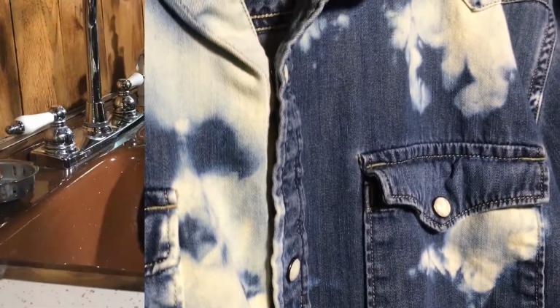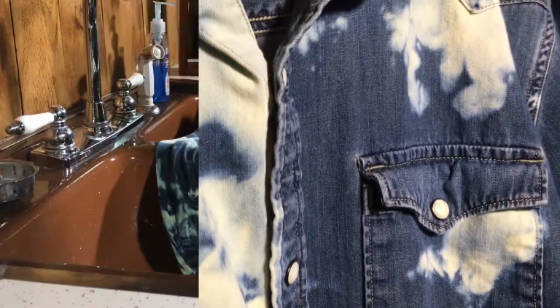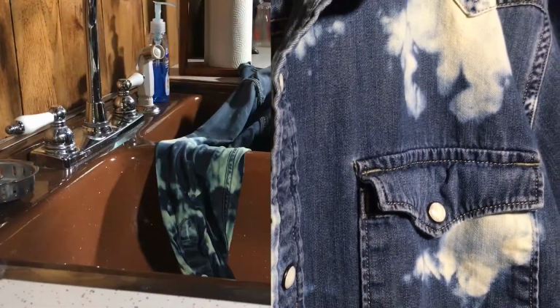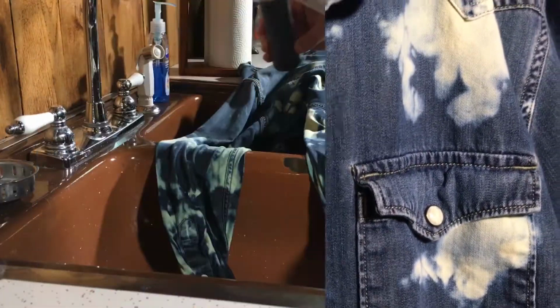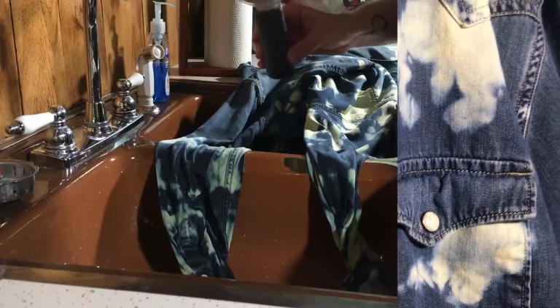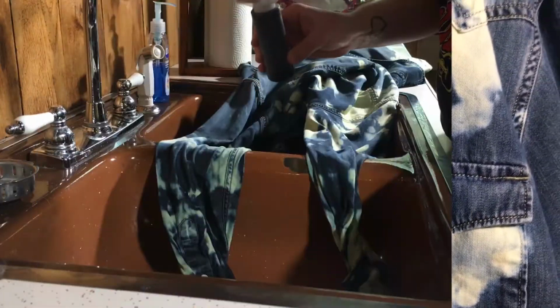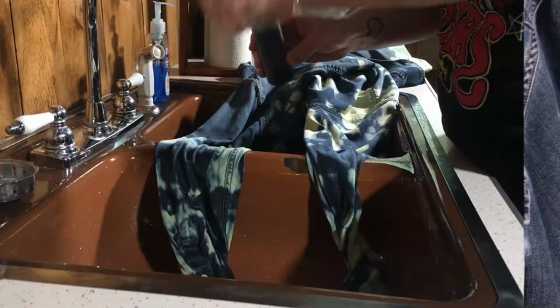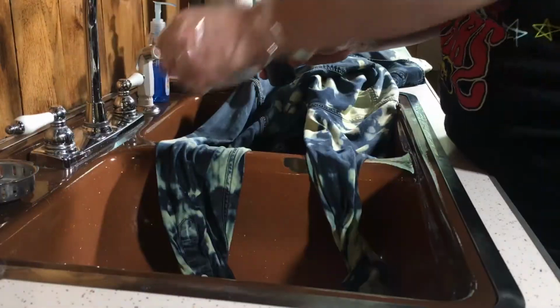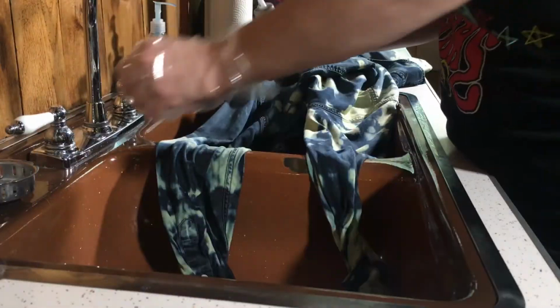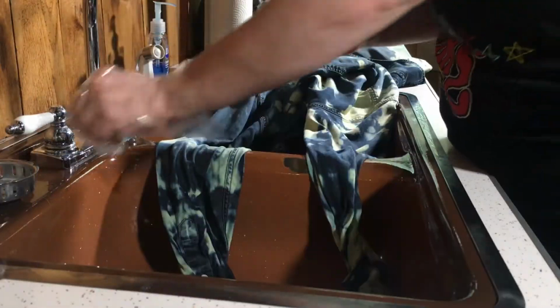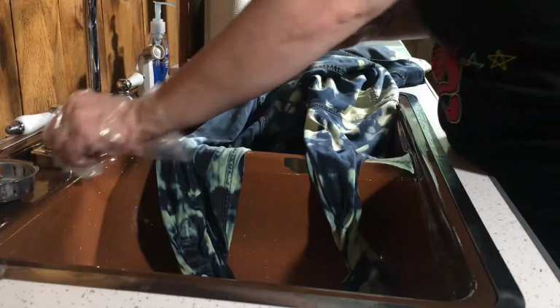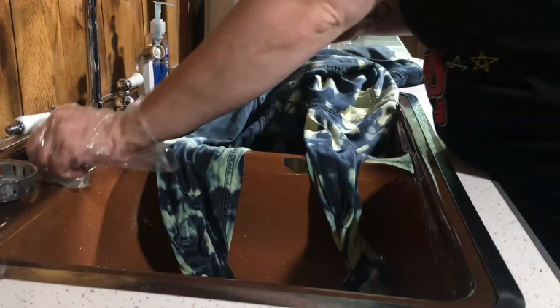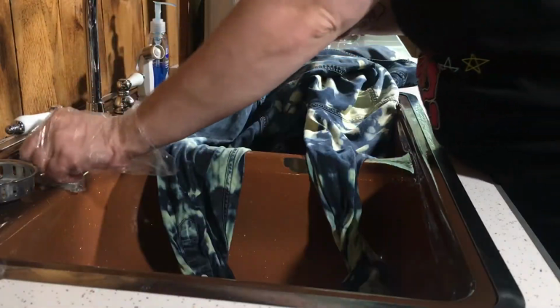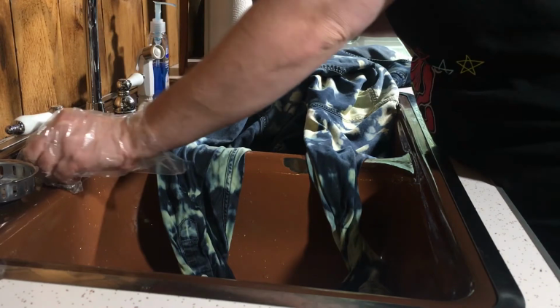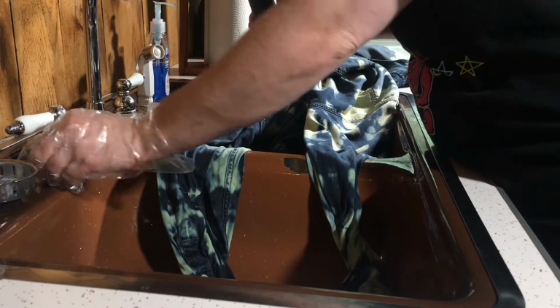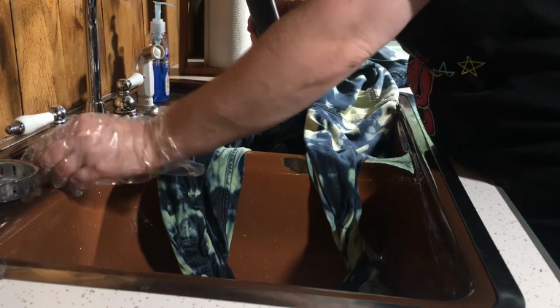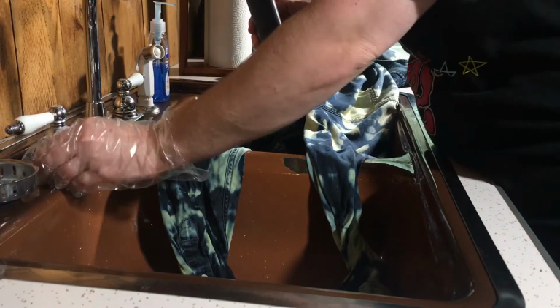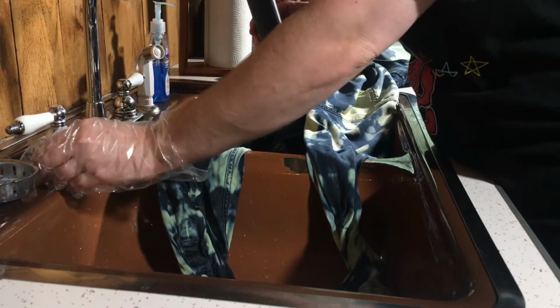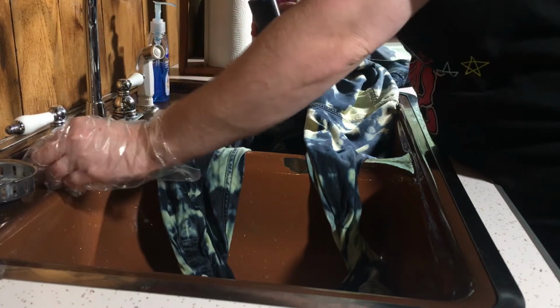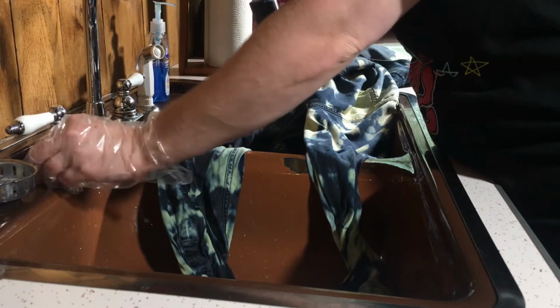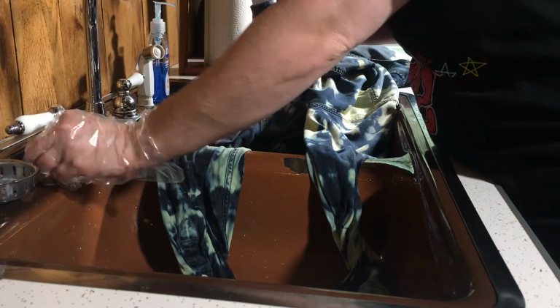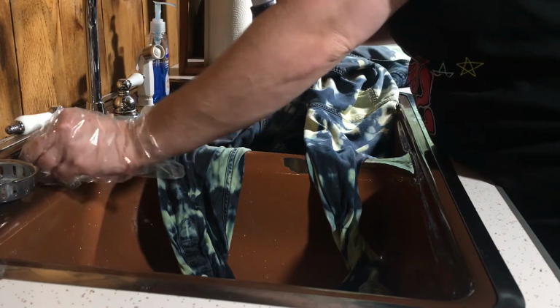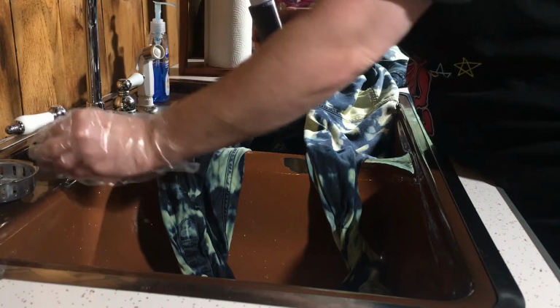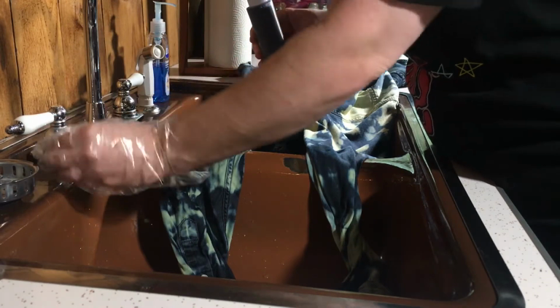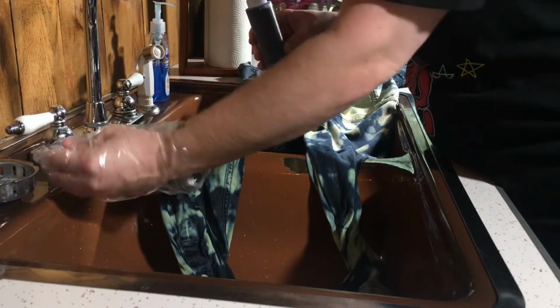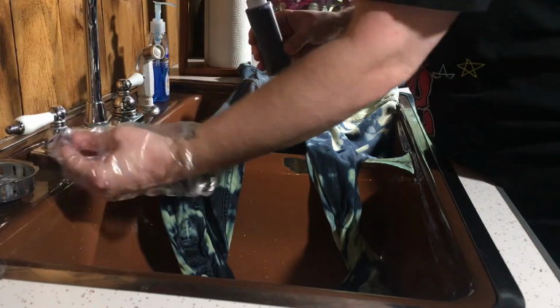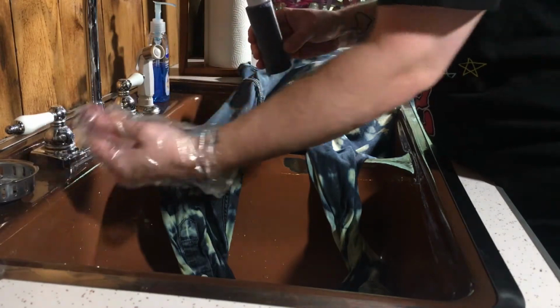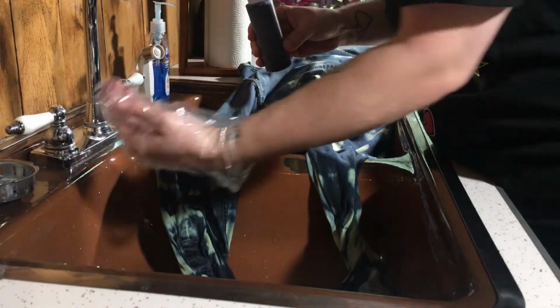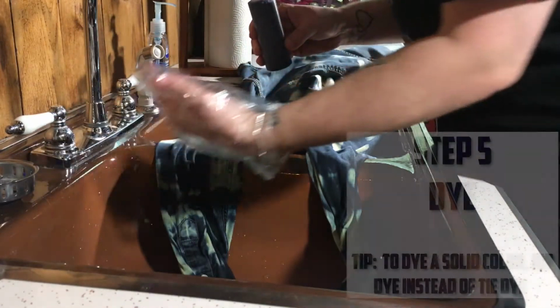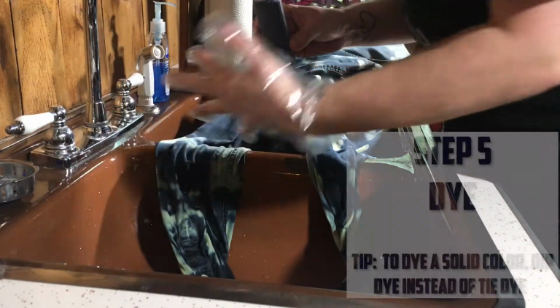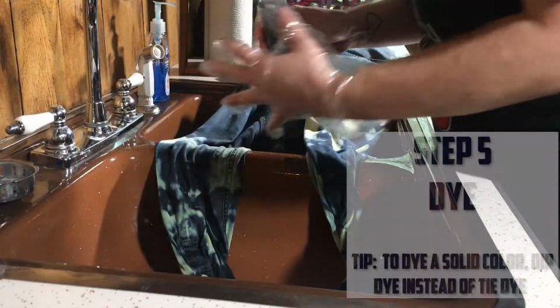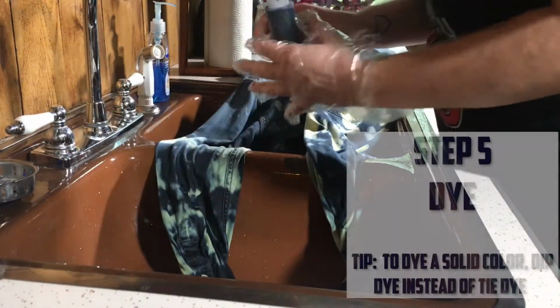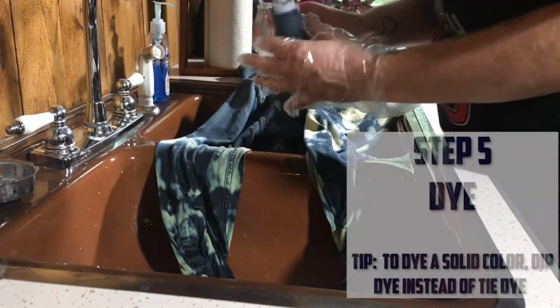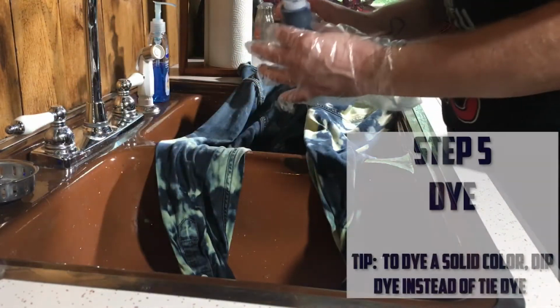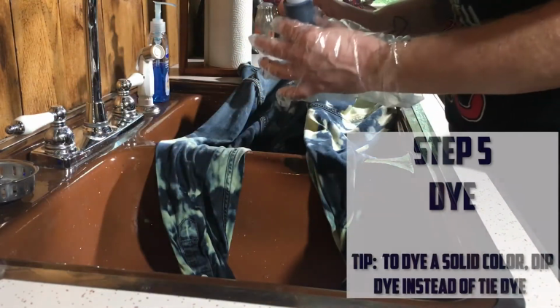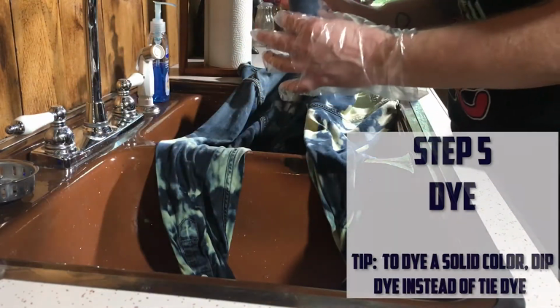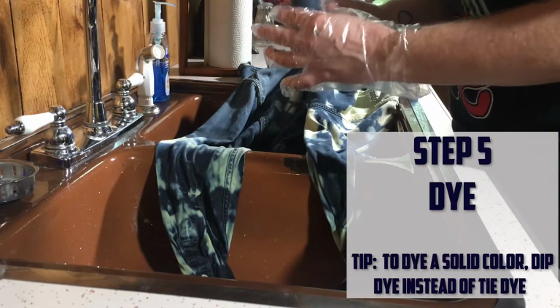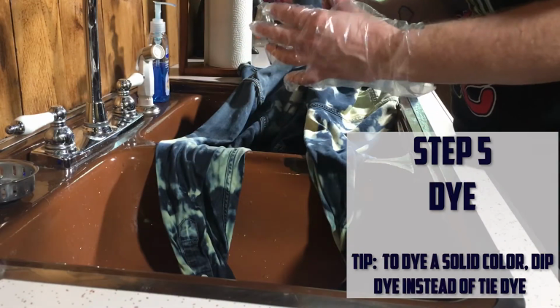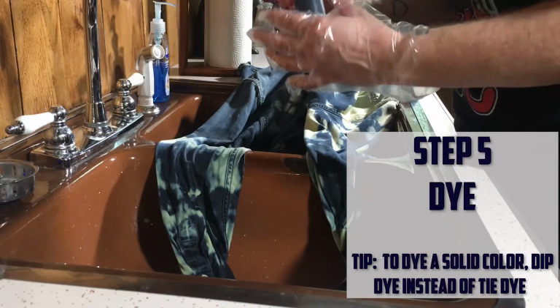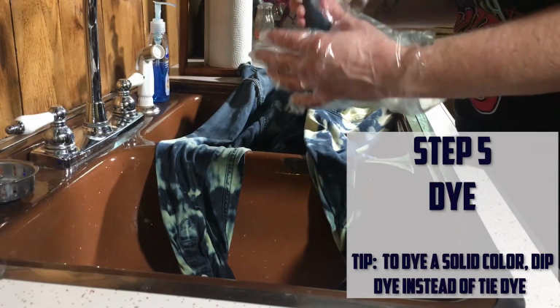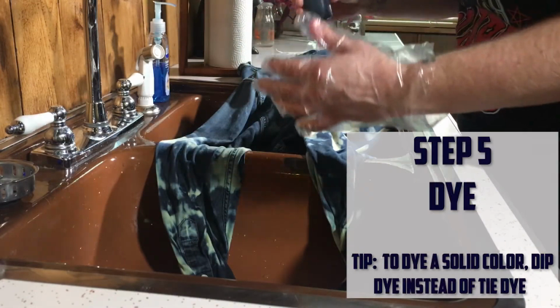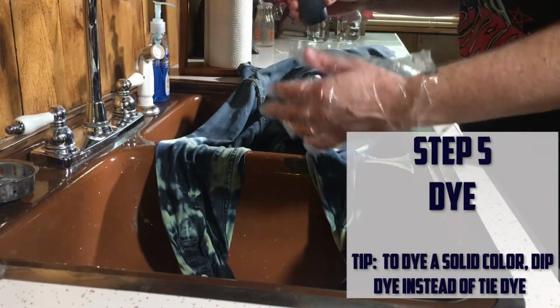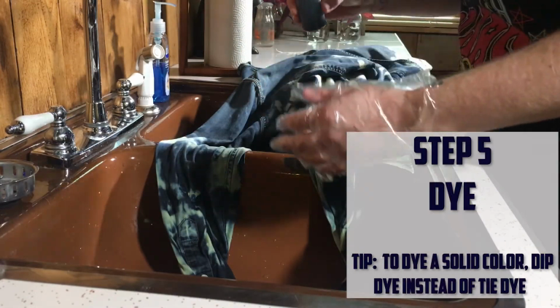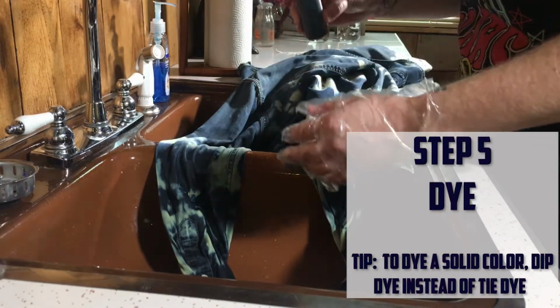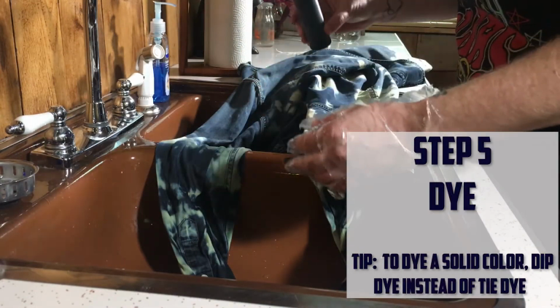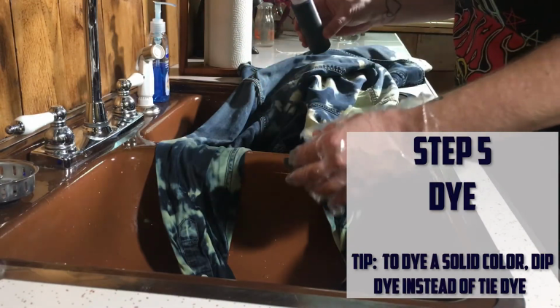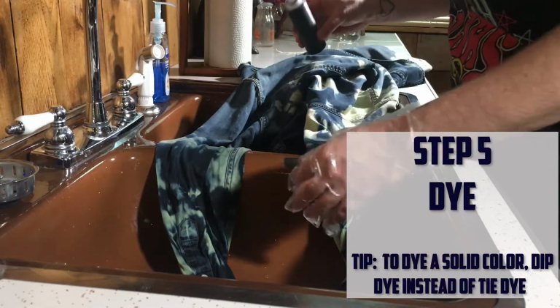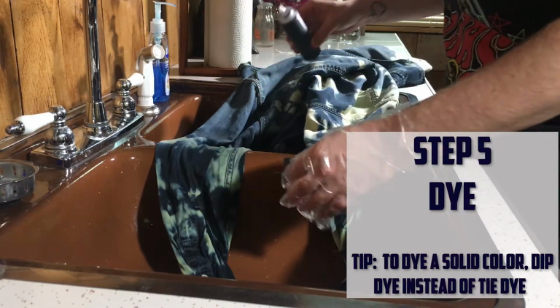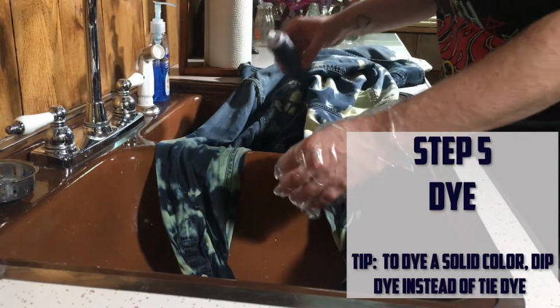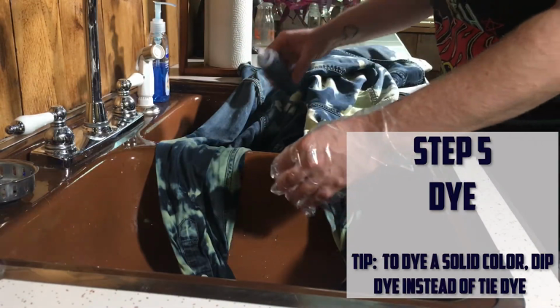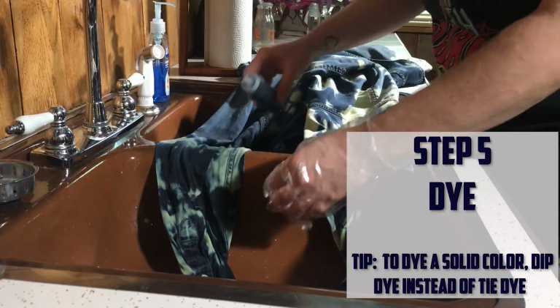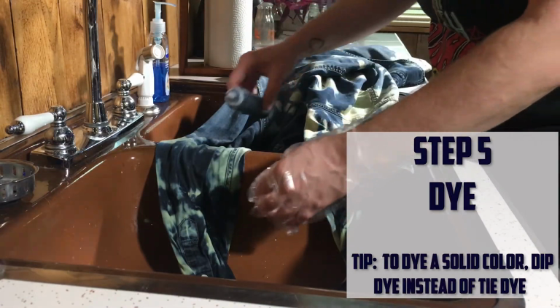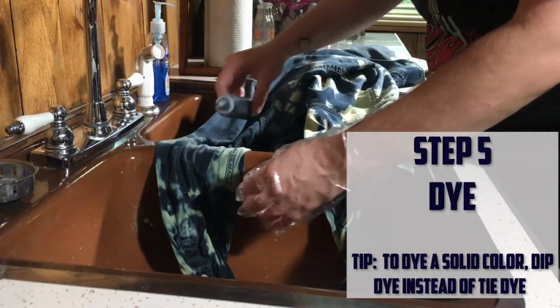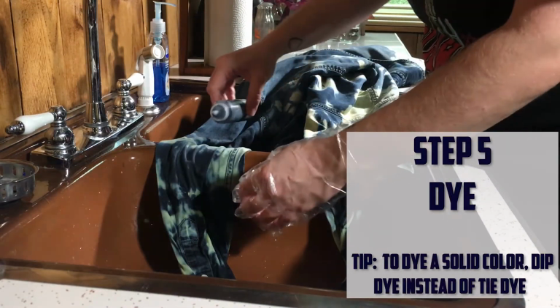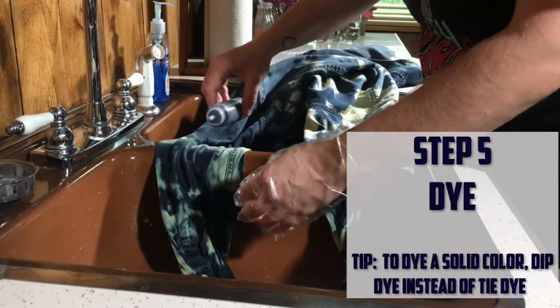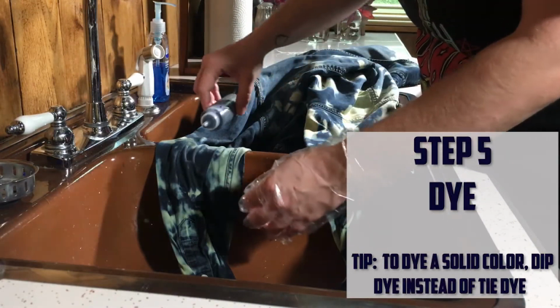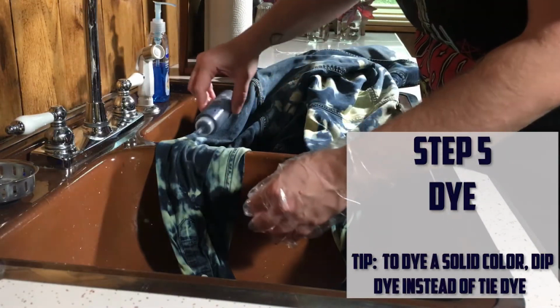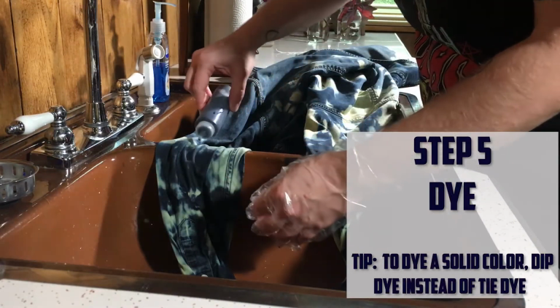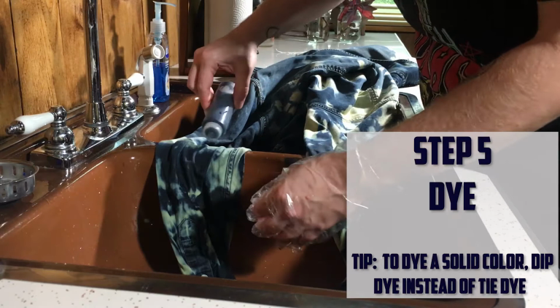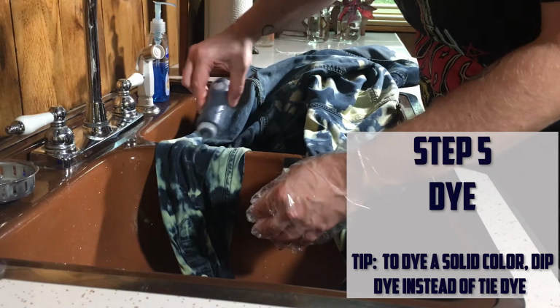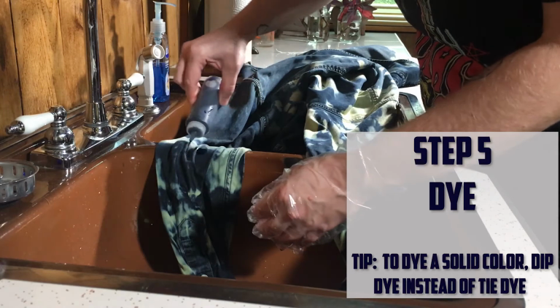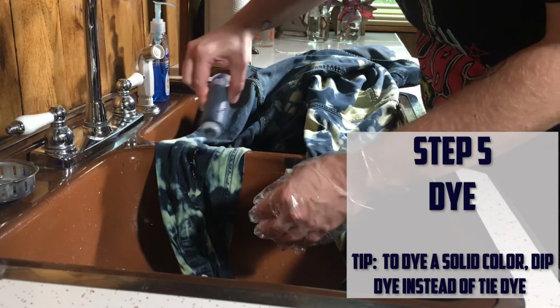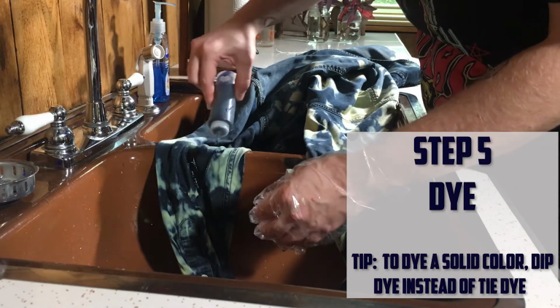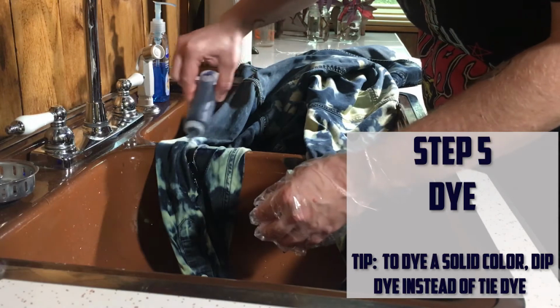Now it's time to pick a color to dye your shirt. I'm only going to dye the sleeves, but you can dye as much or as little as you want.